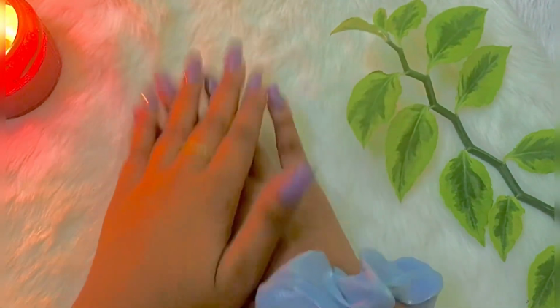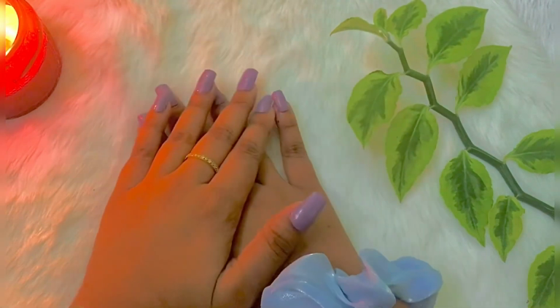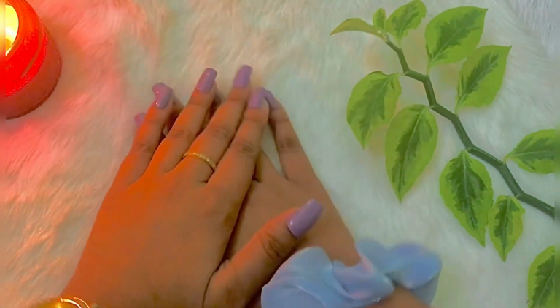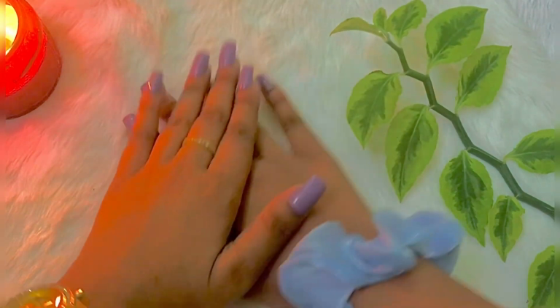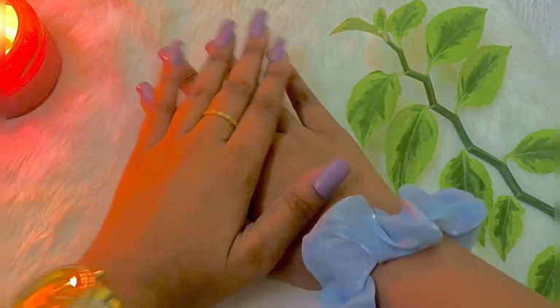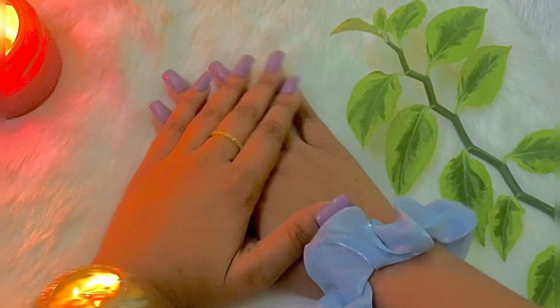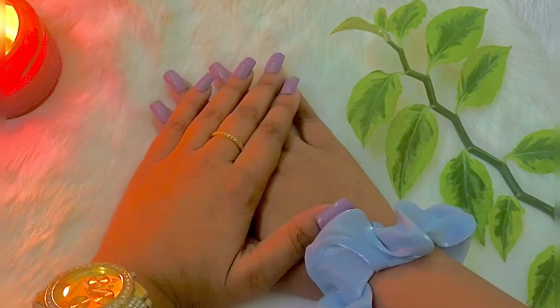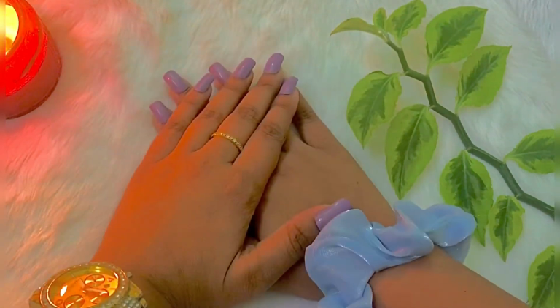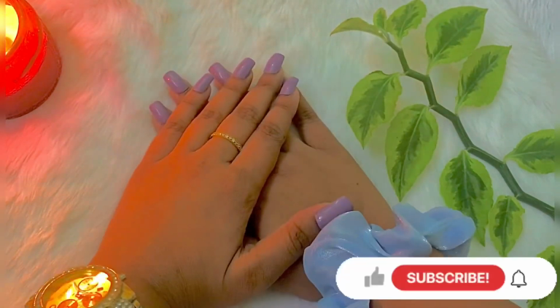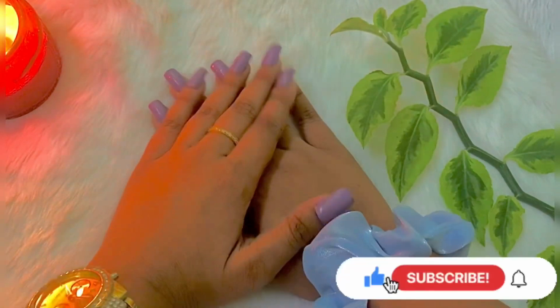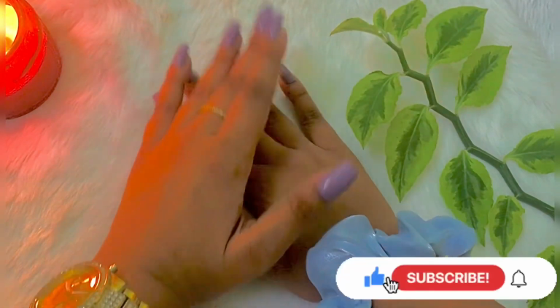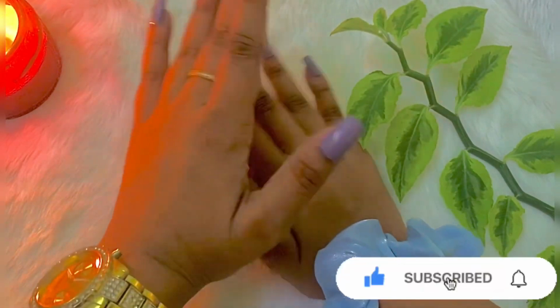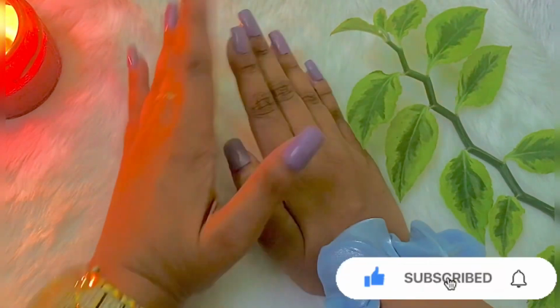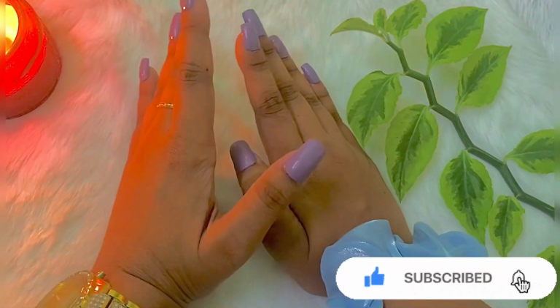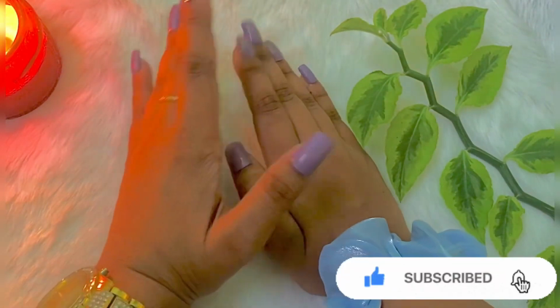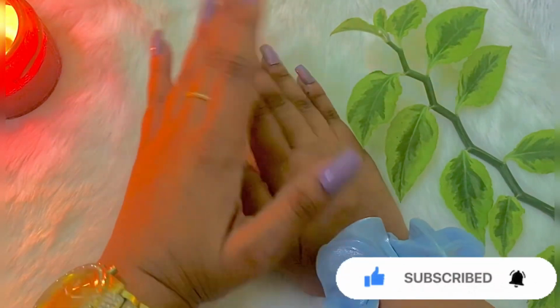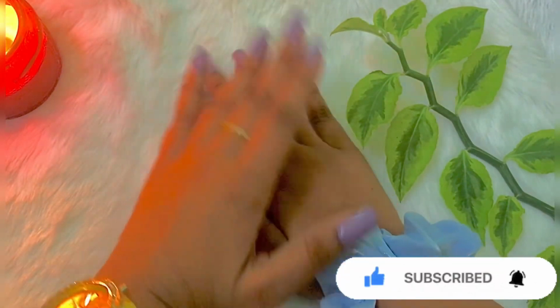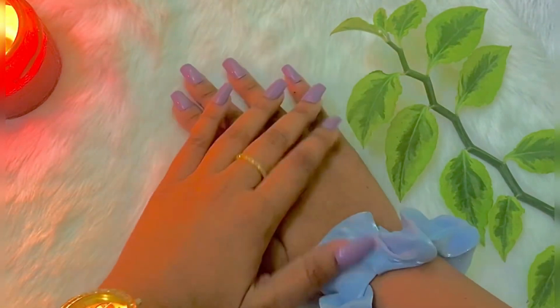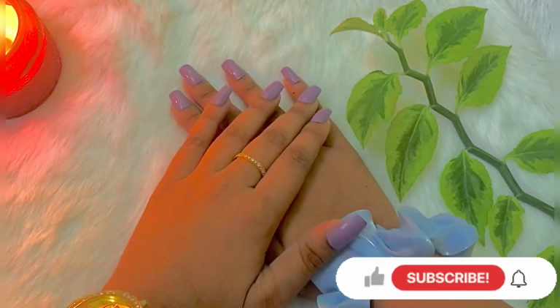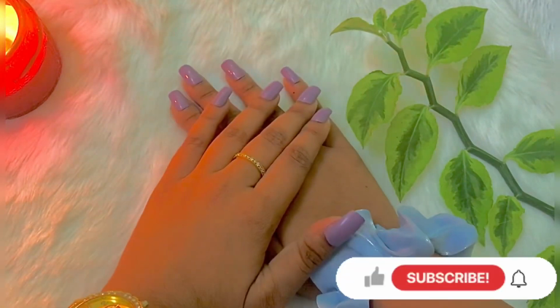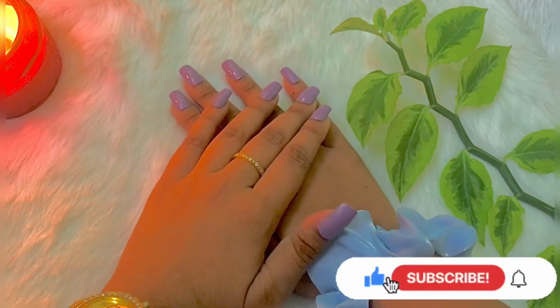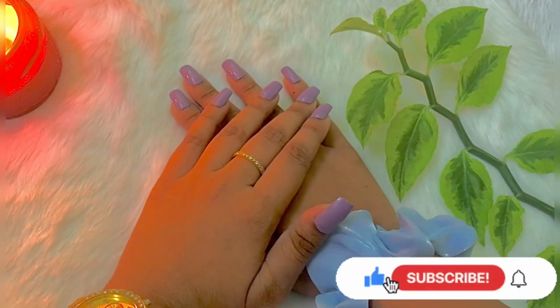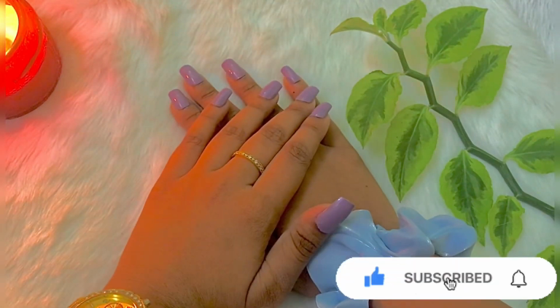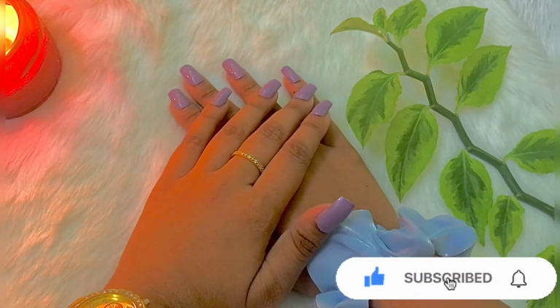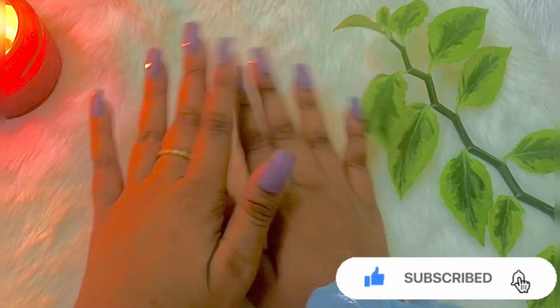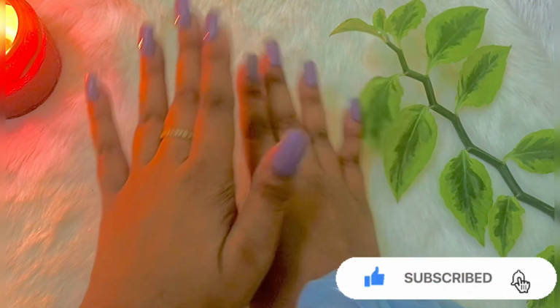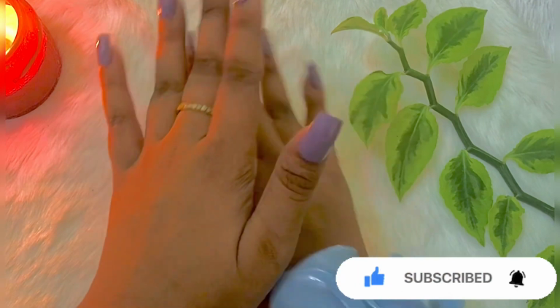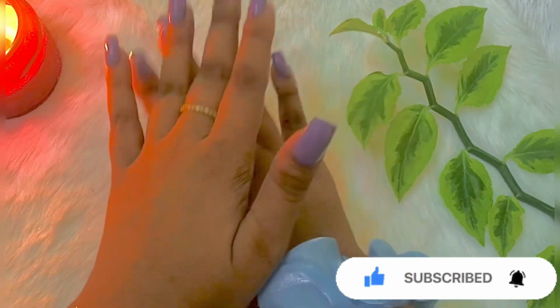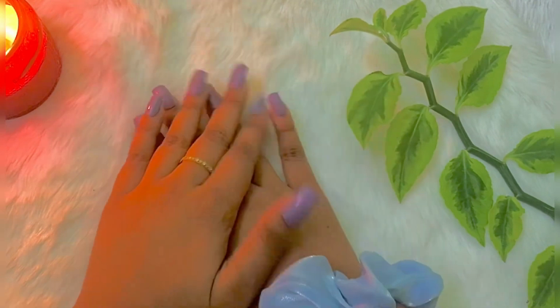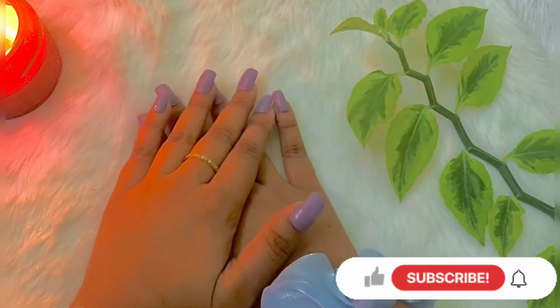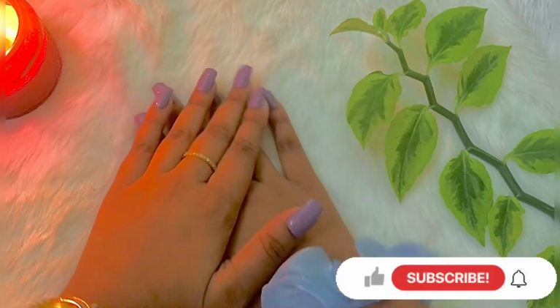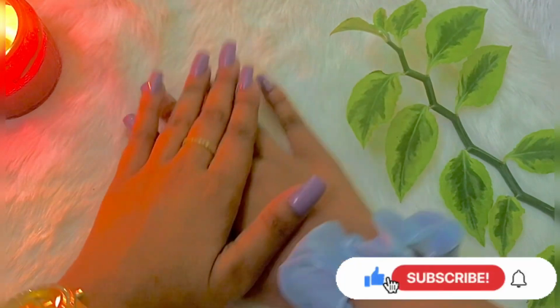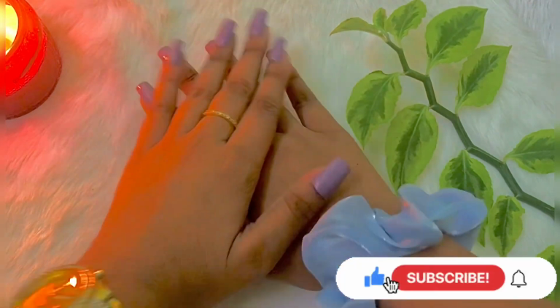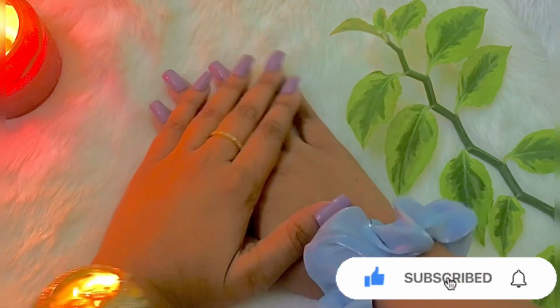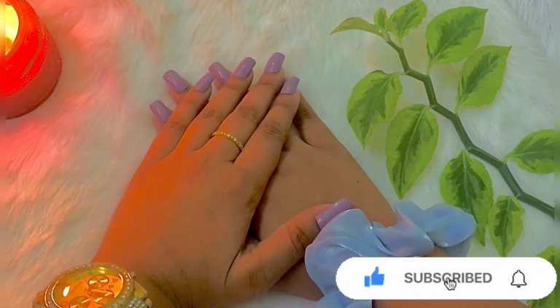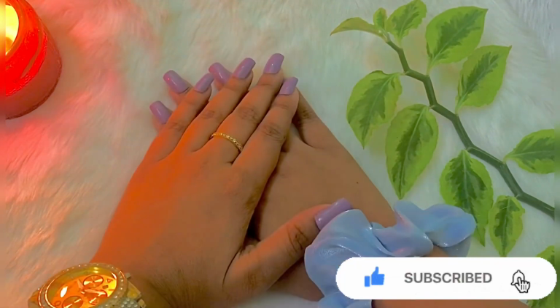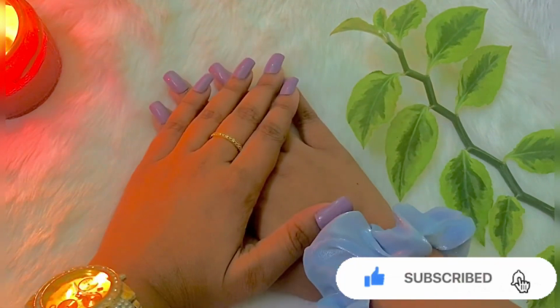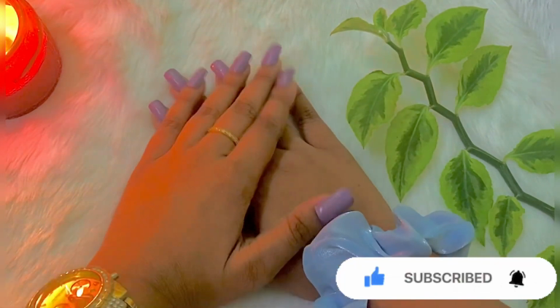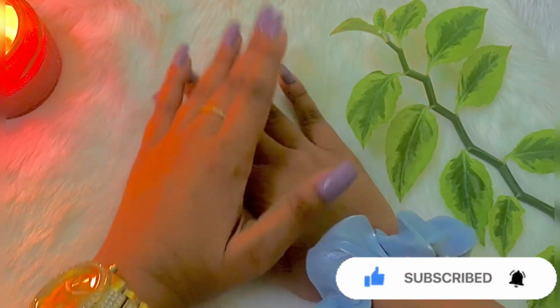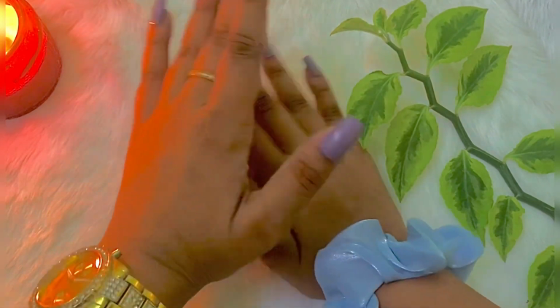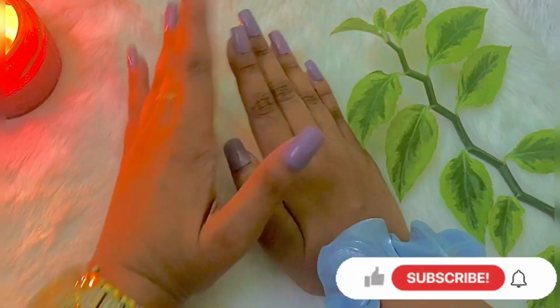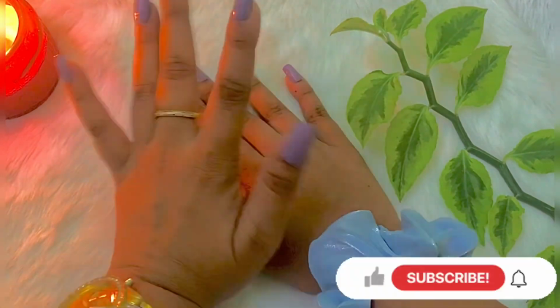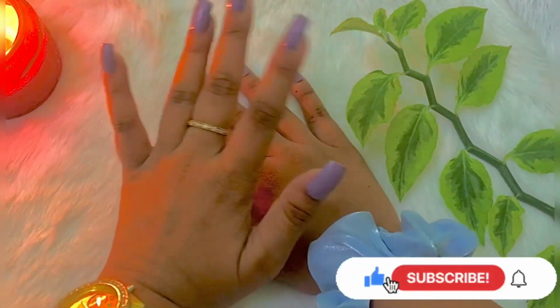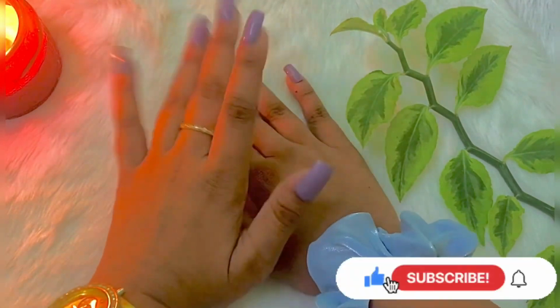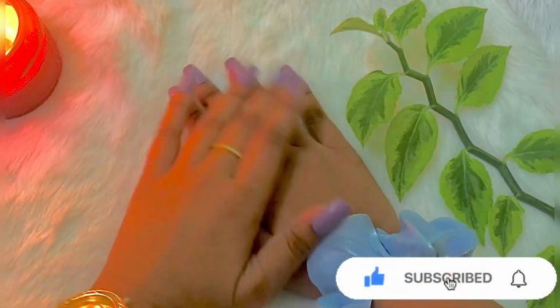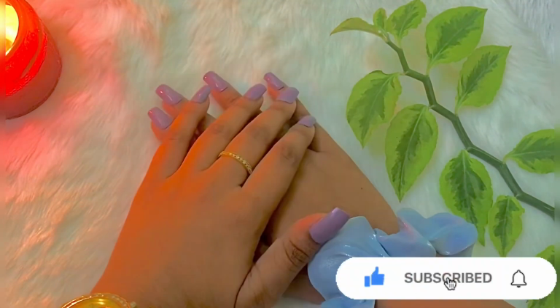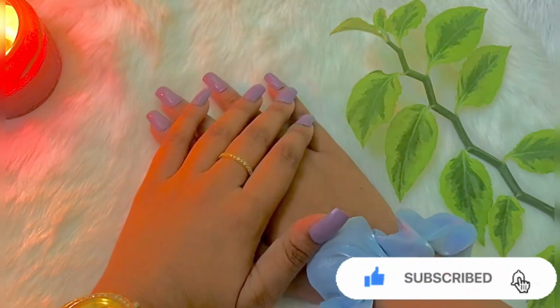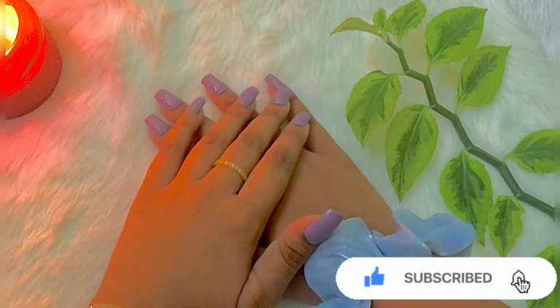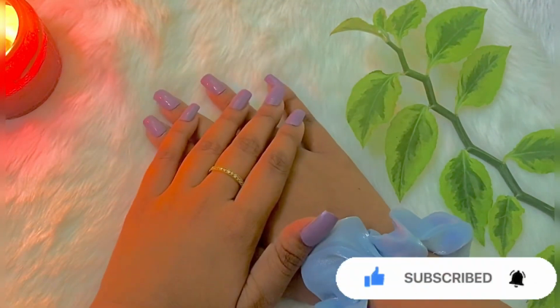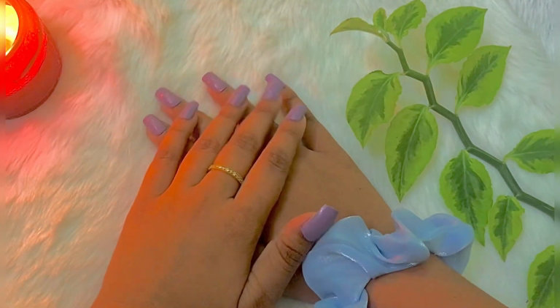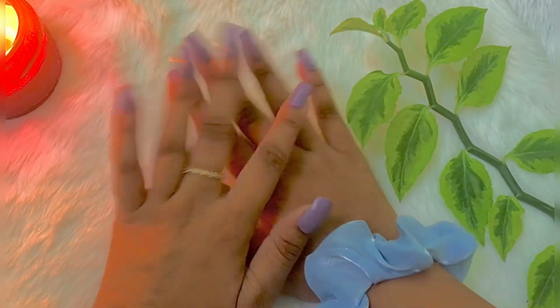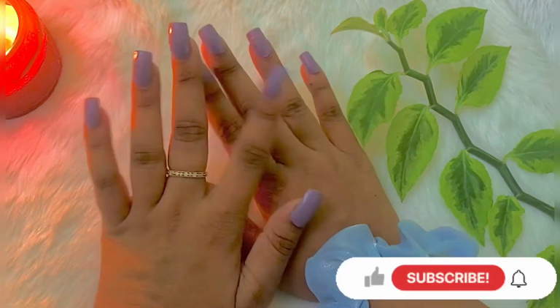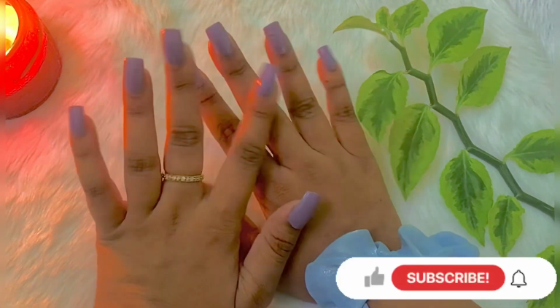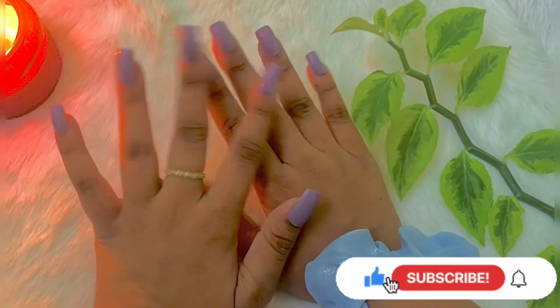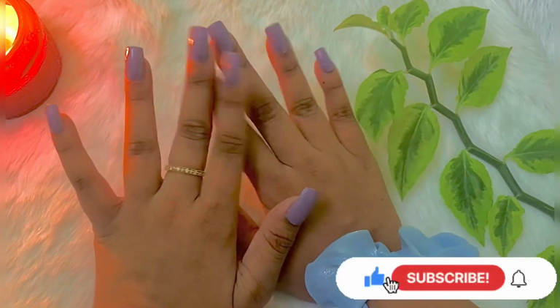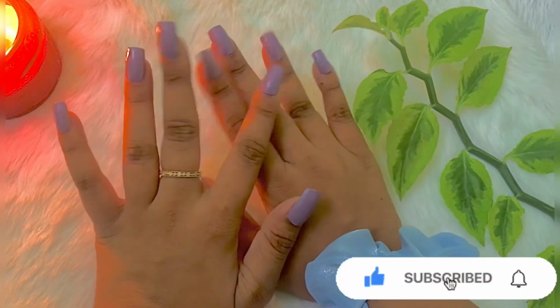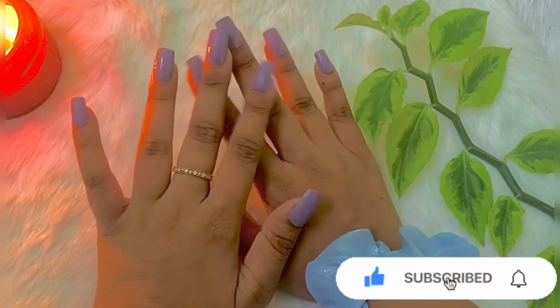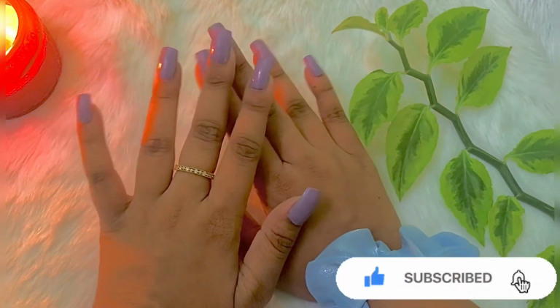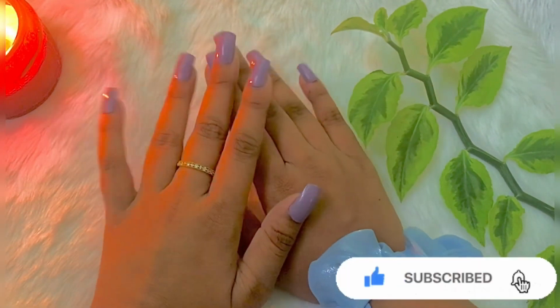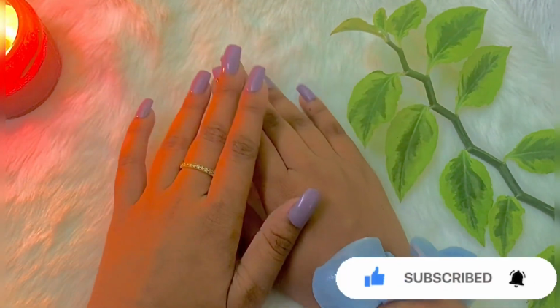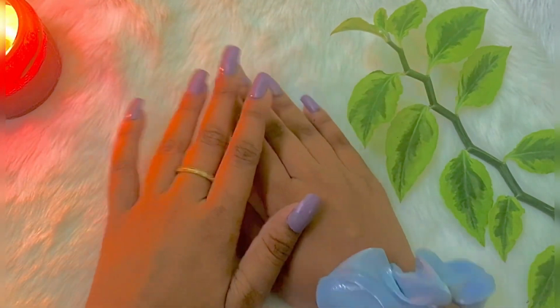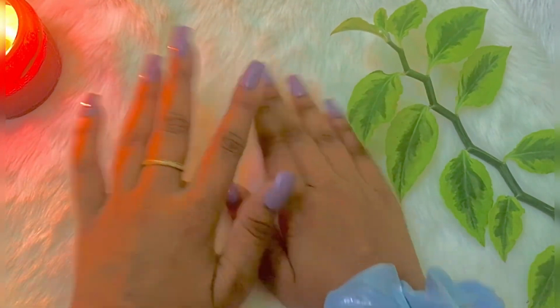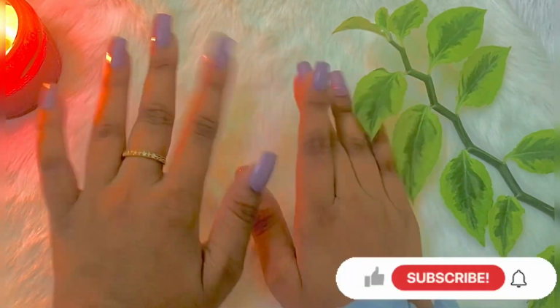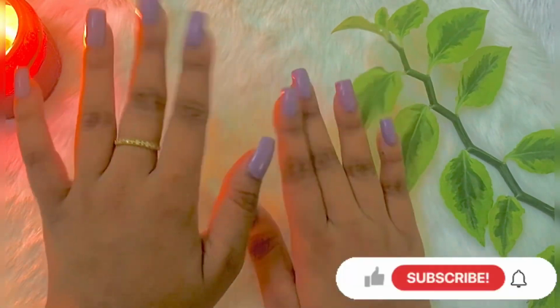If you like this video, please subscribe to our channel. See you next time. Bye!